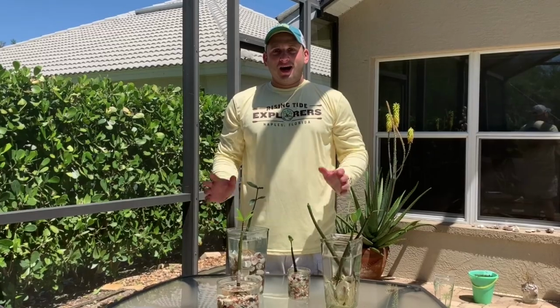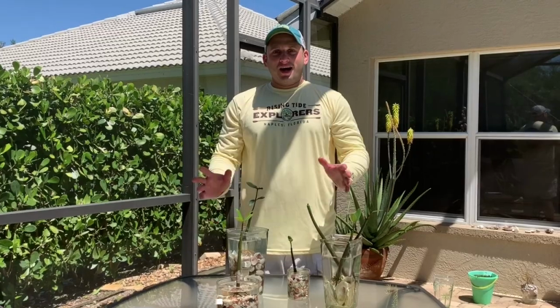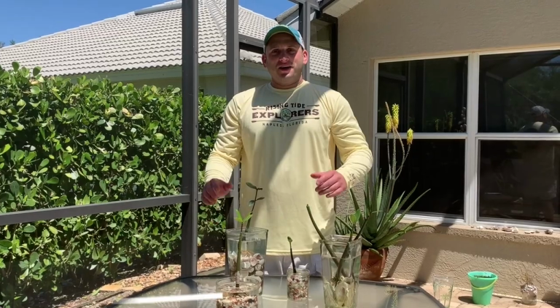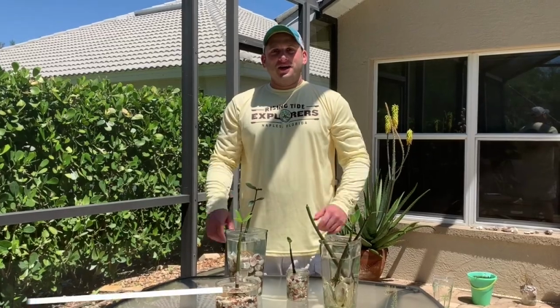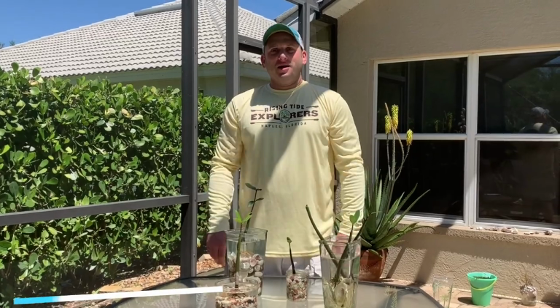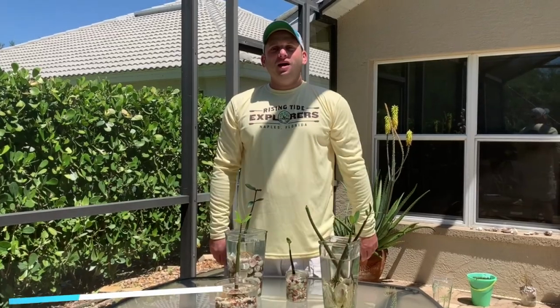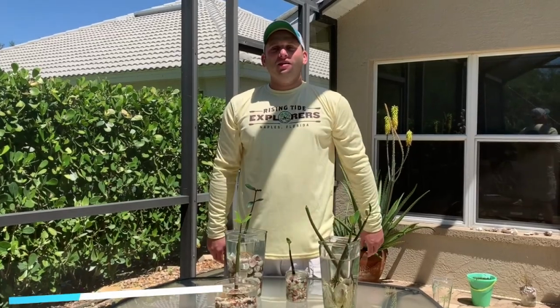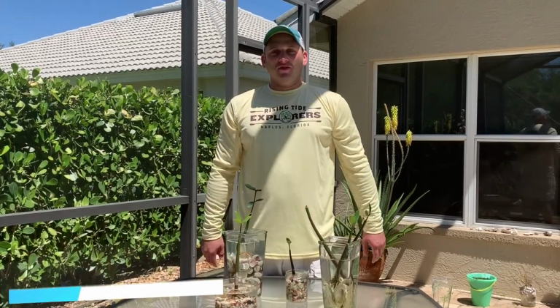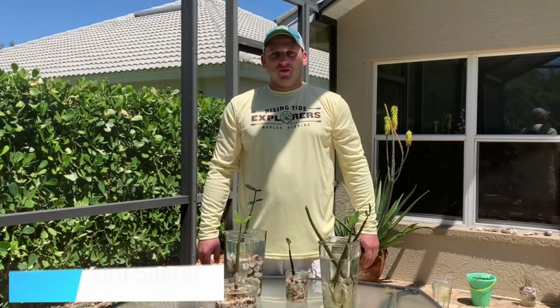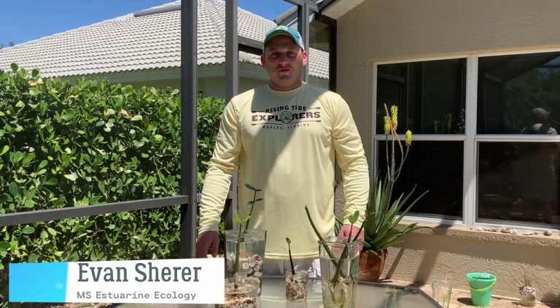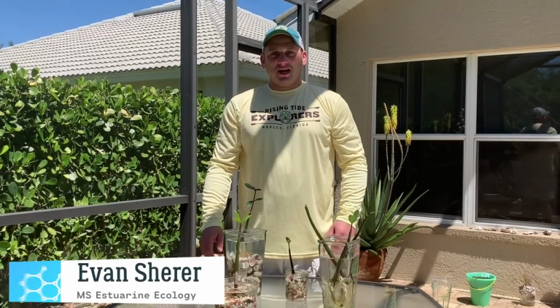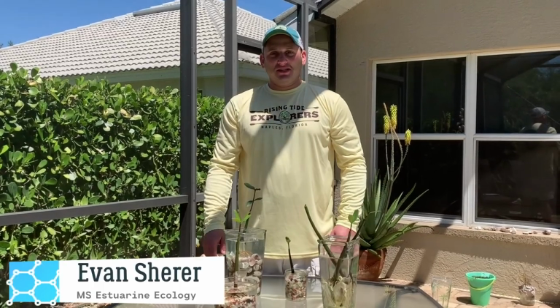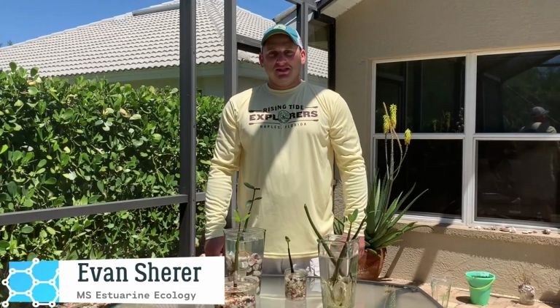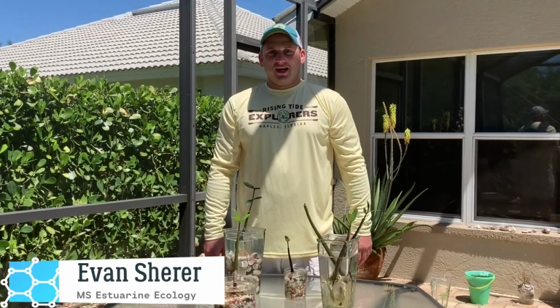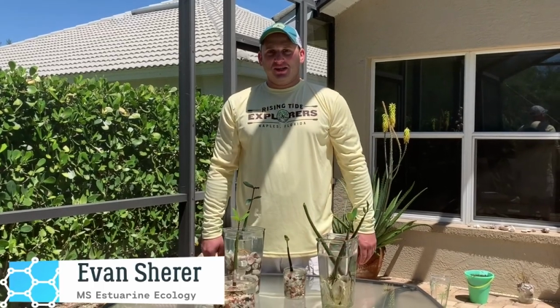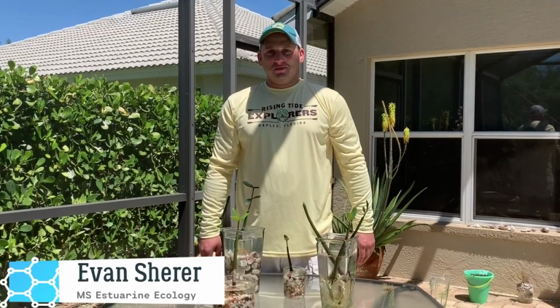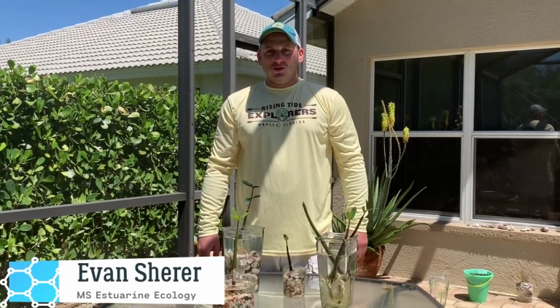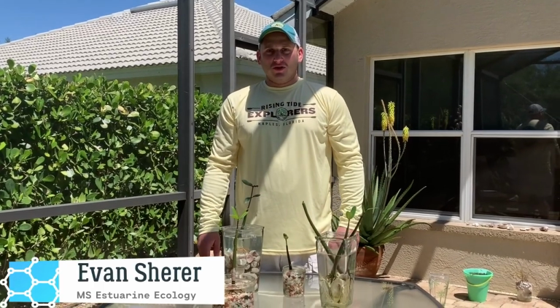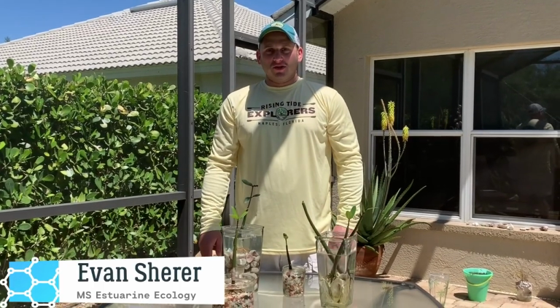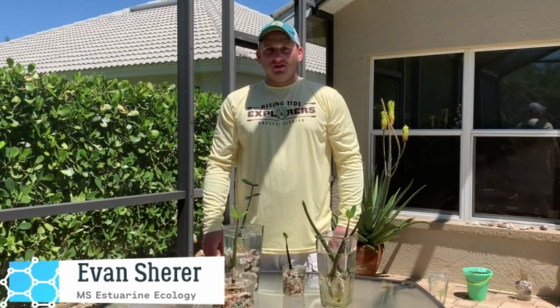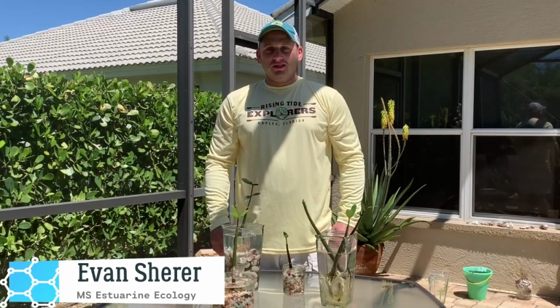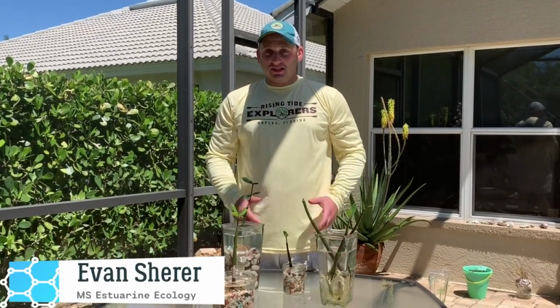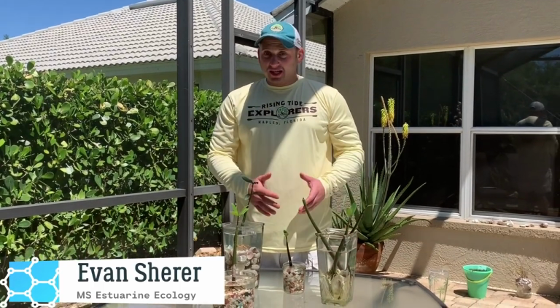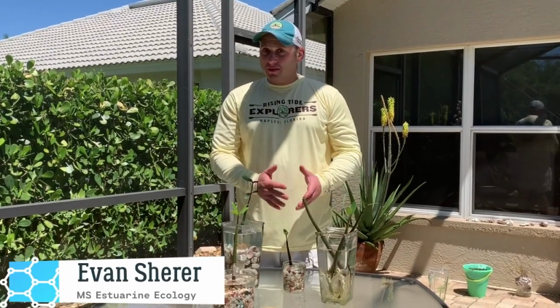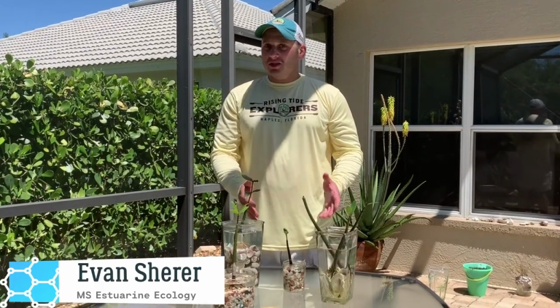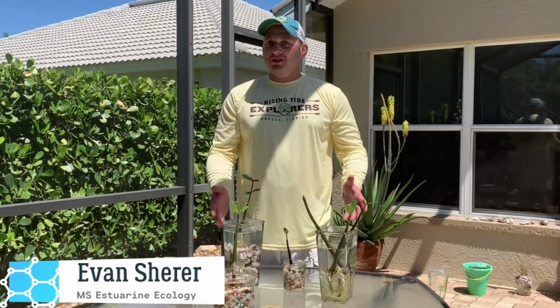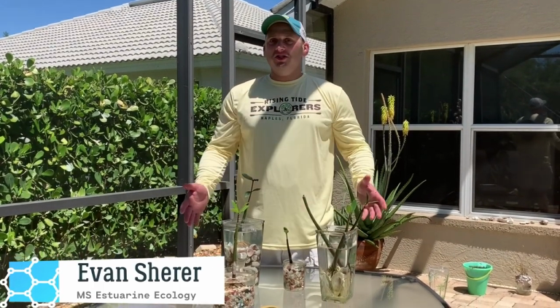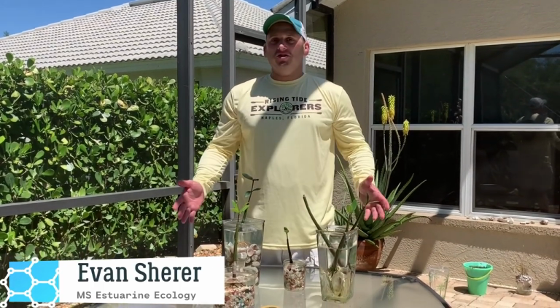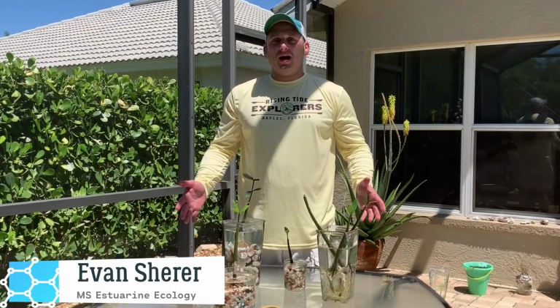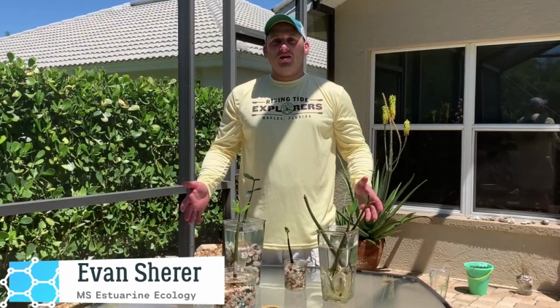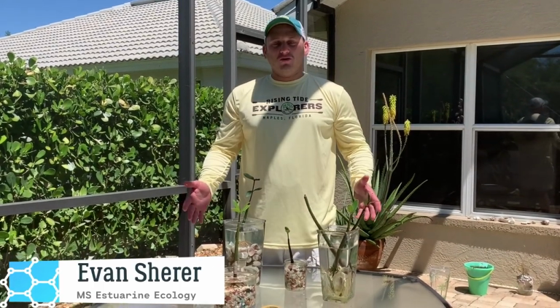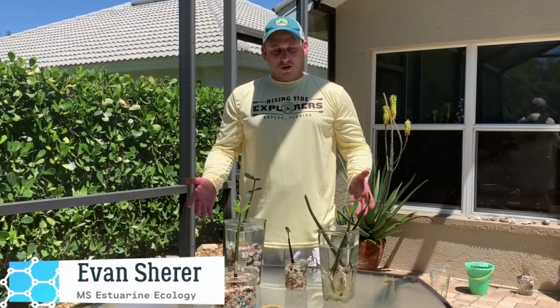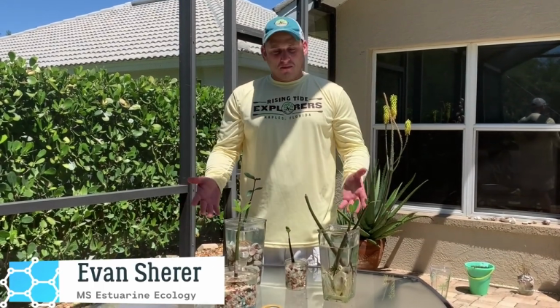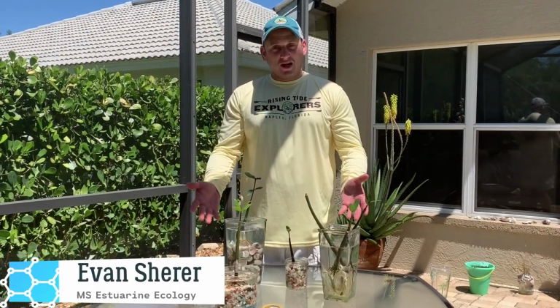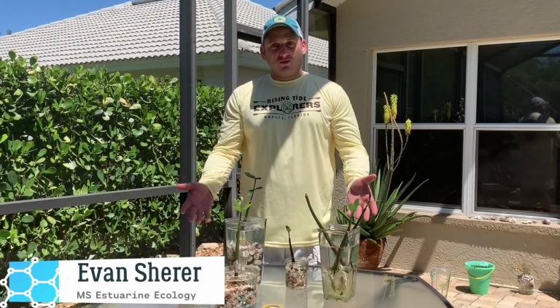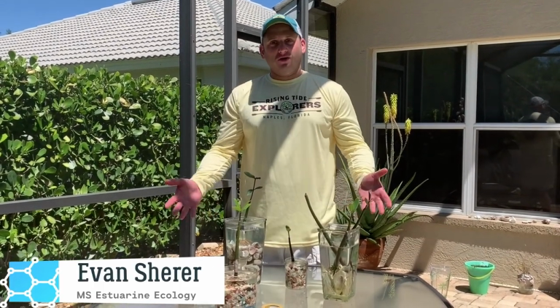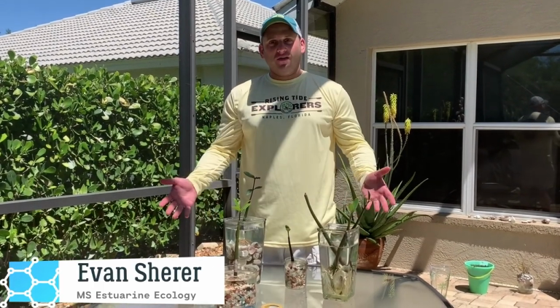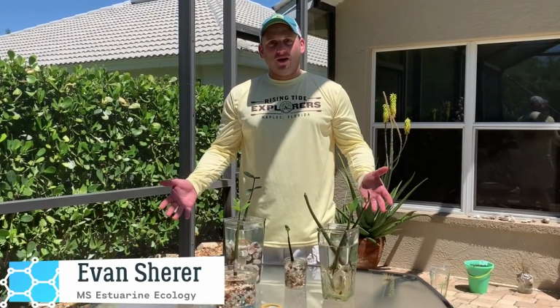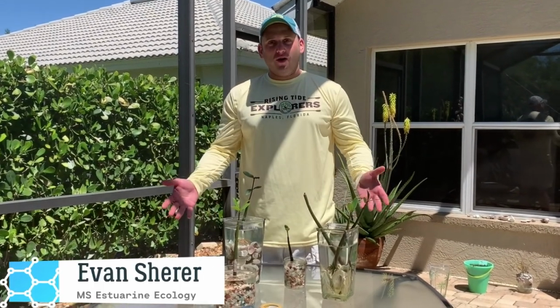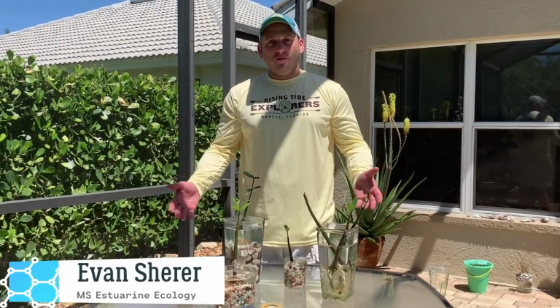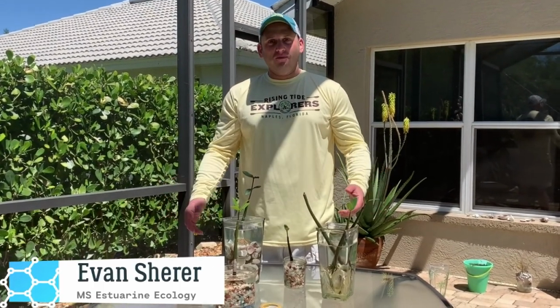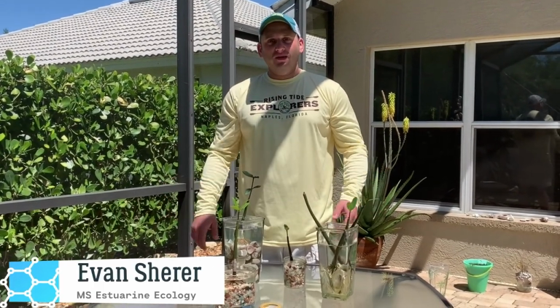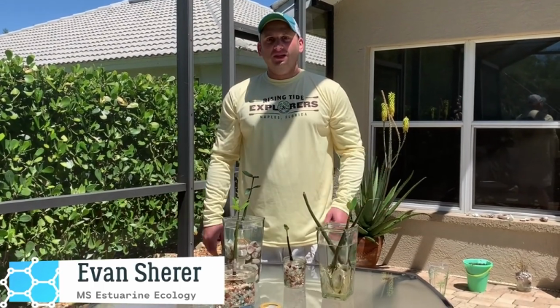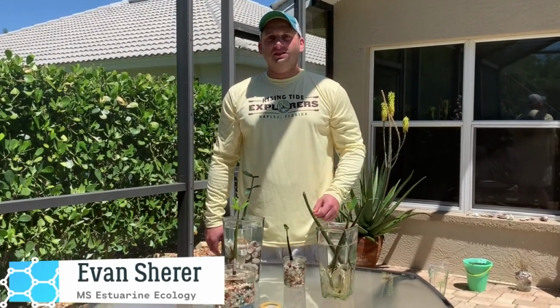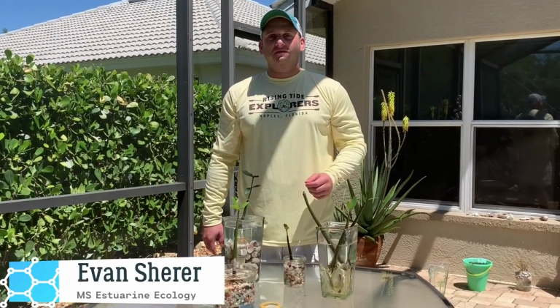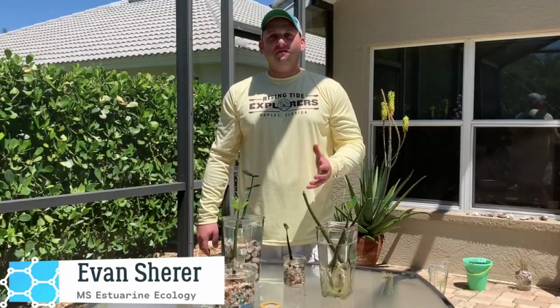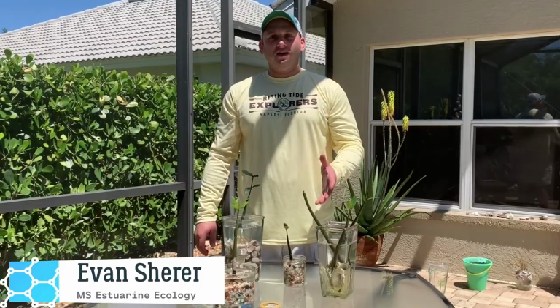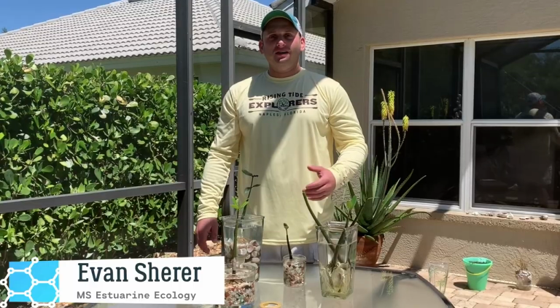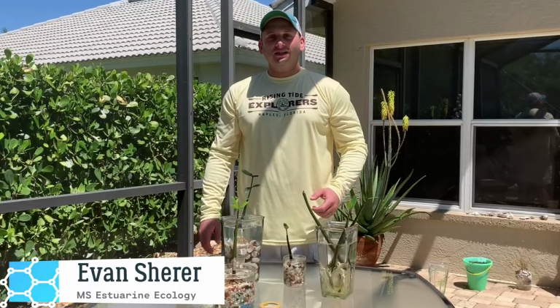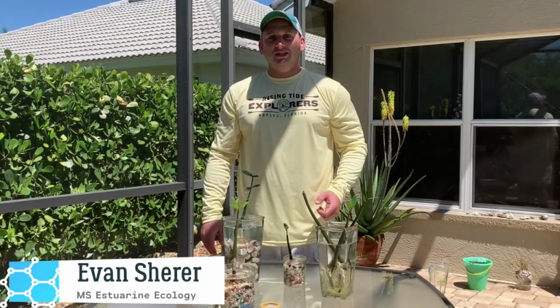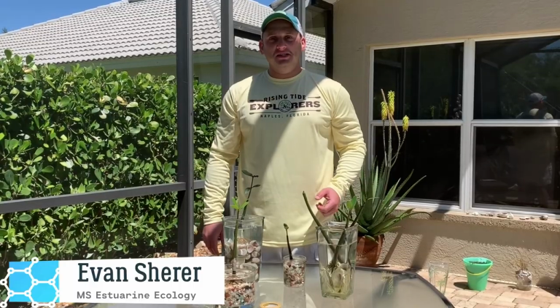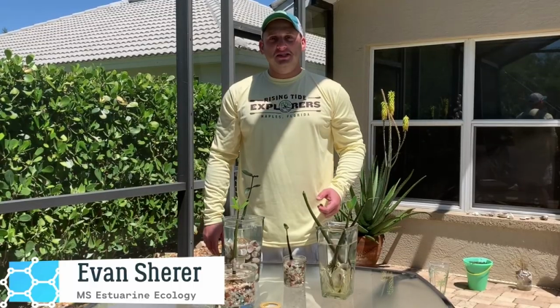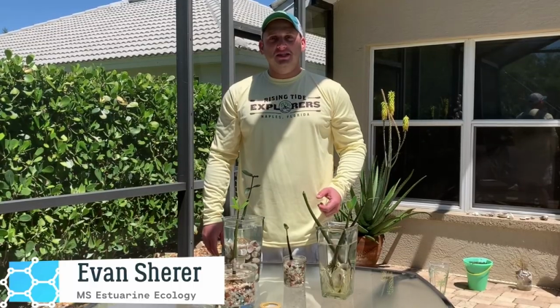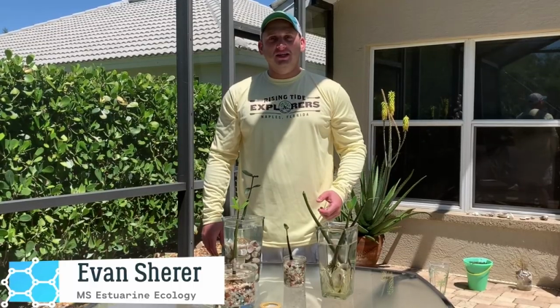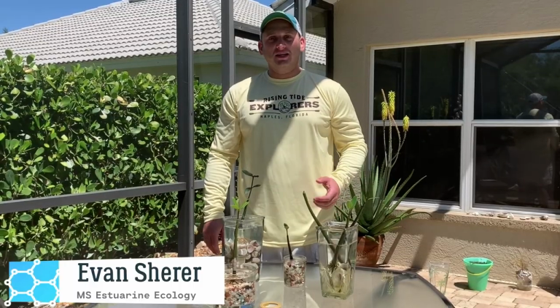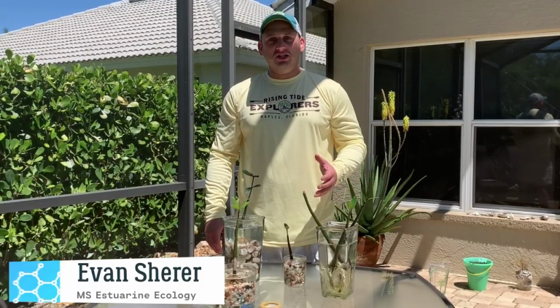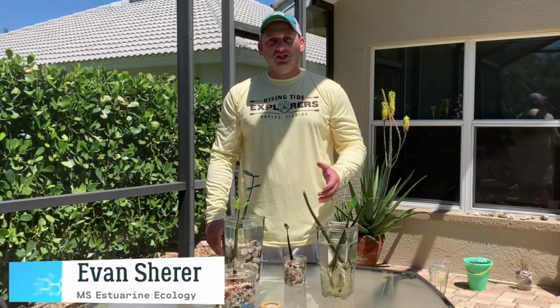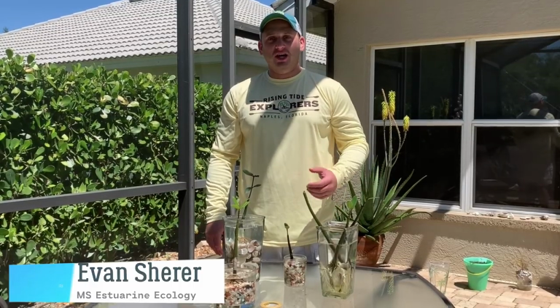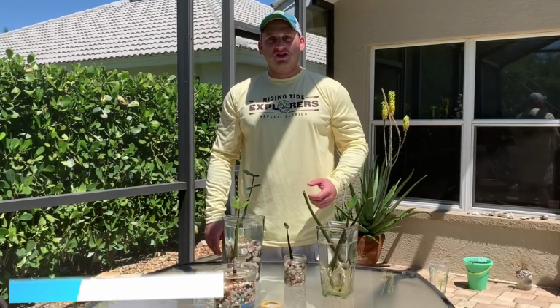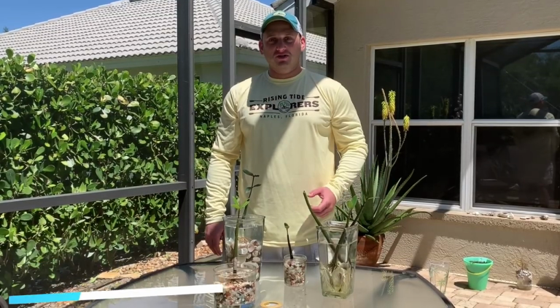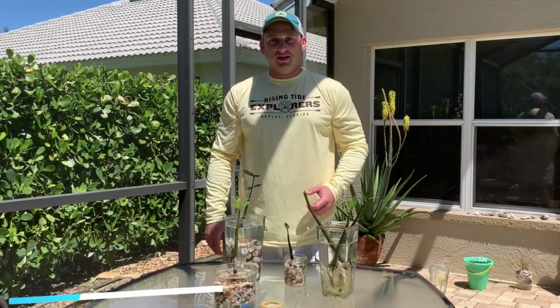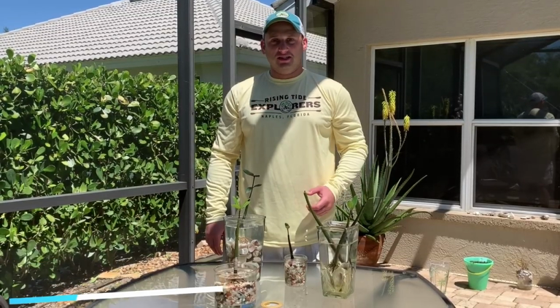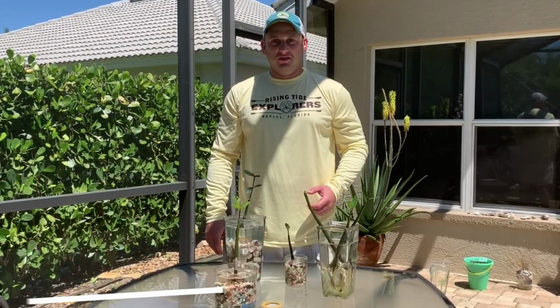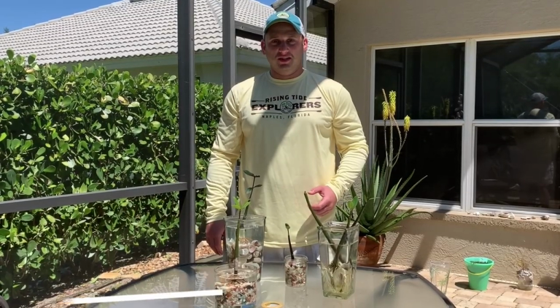Hi, I'm Evan with Rising Tide Explorers. Today I'm going to teach you how to grow a mangrove at home. It's a fun, easy, and educational activity.